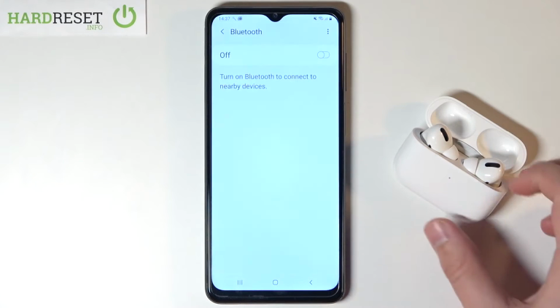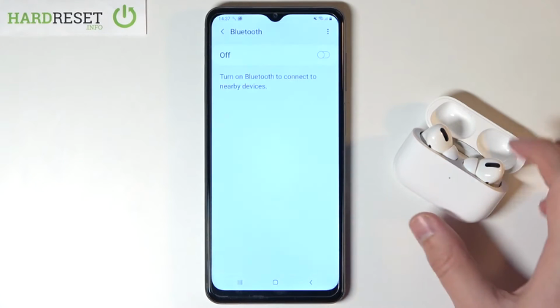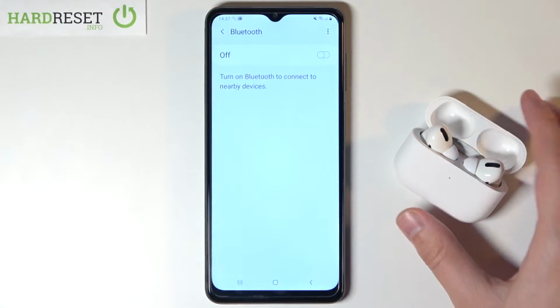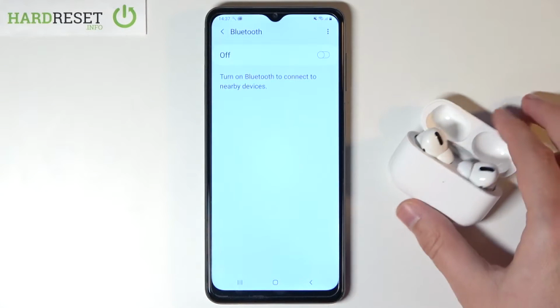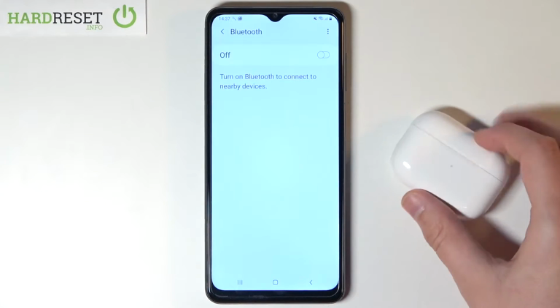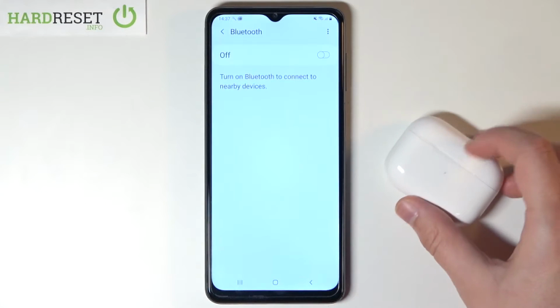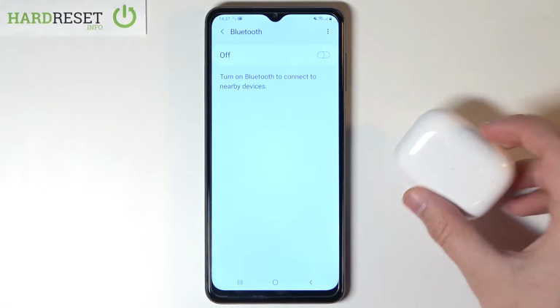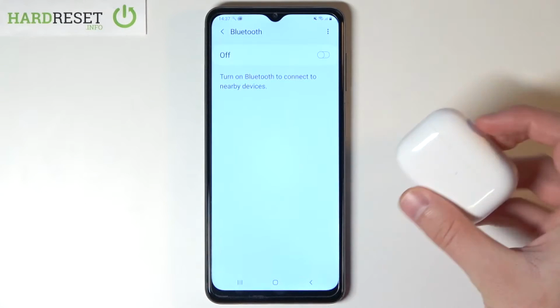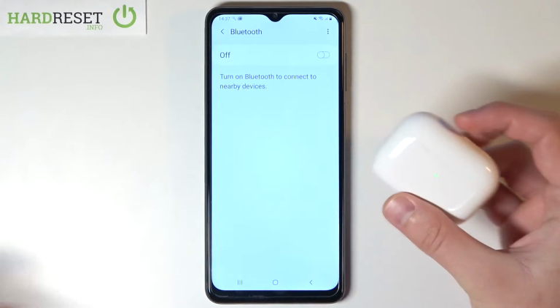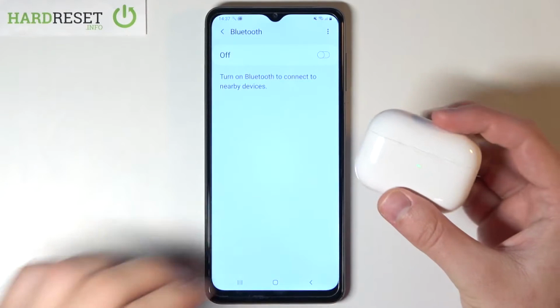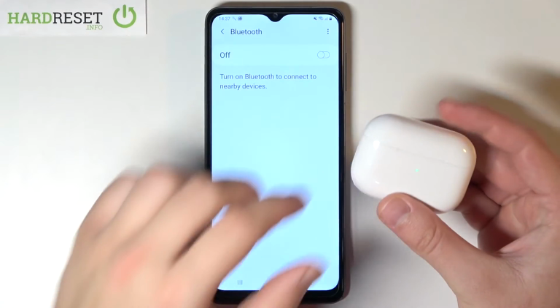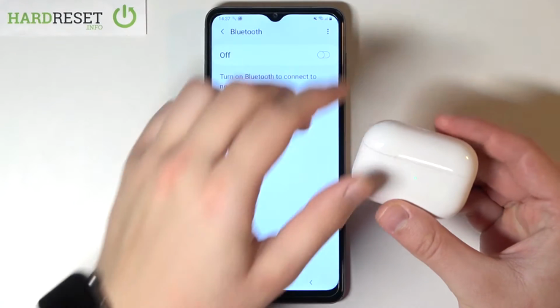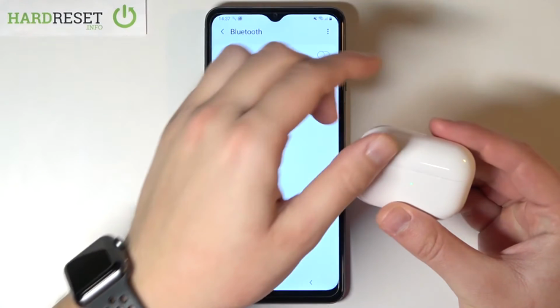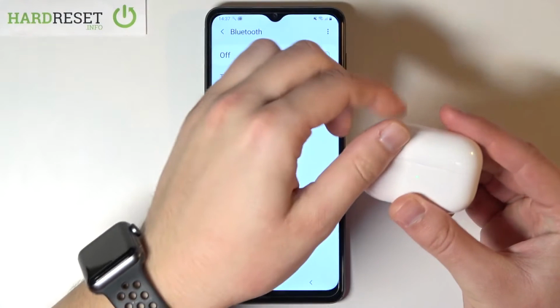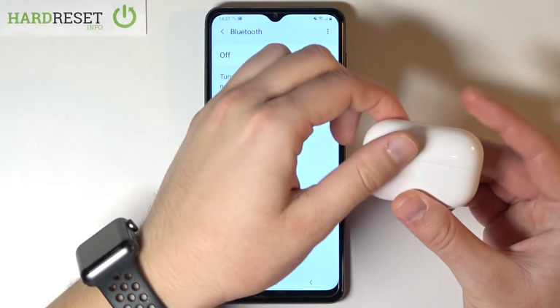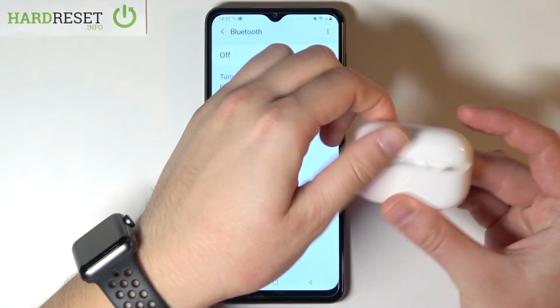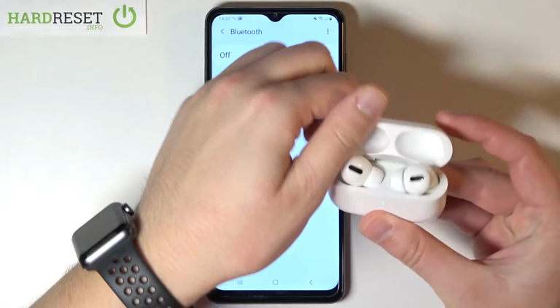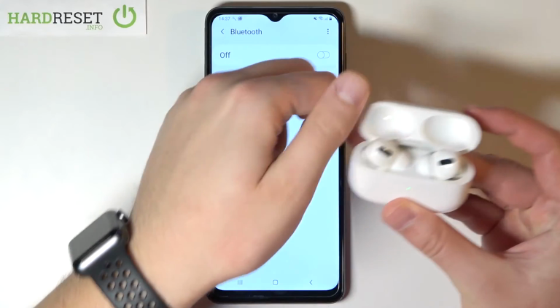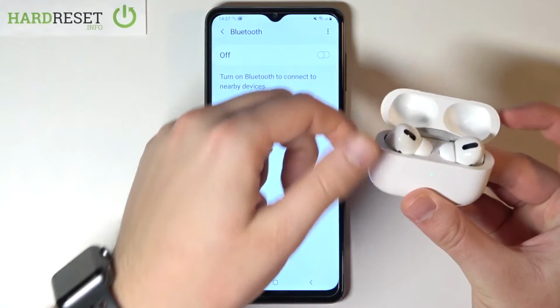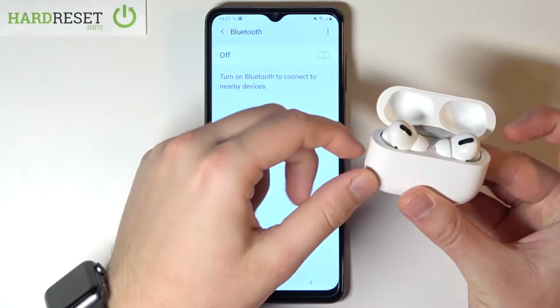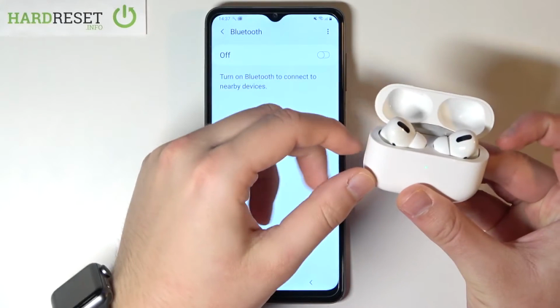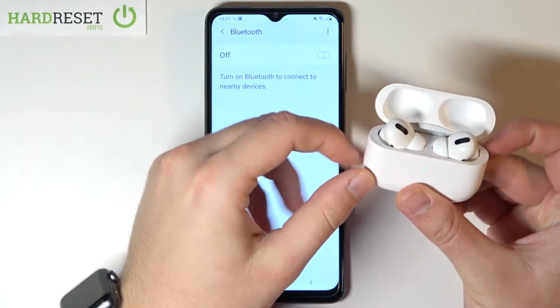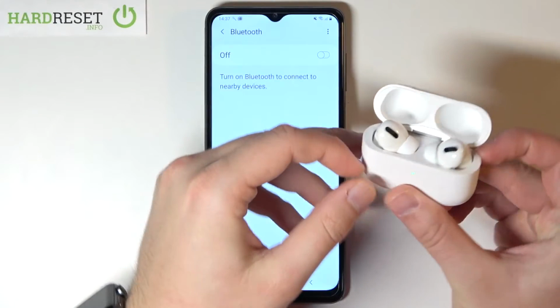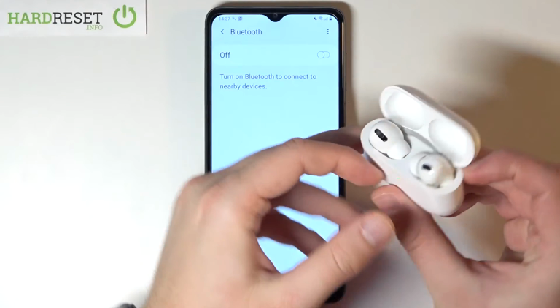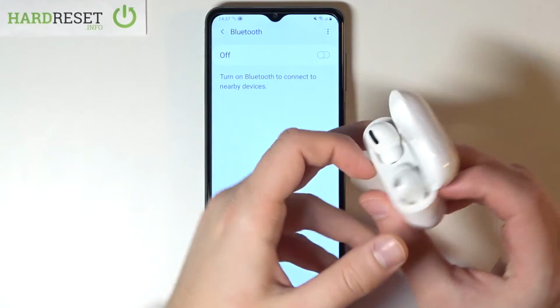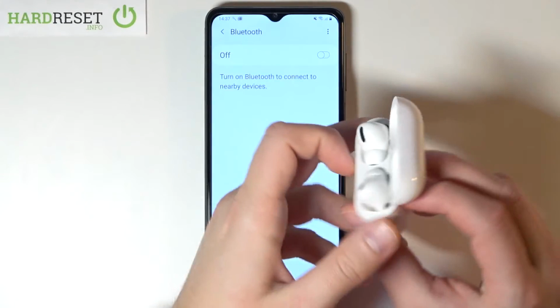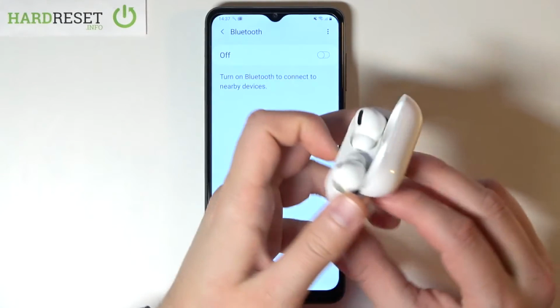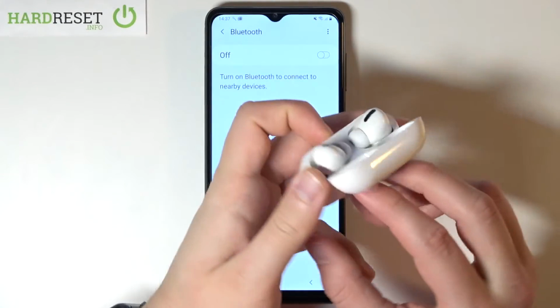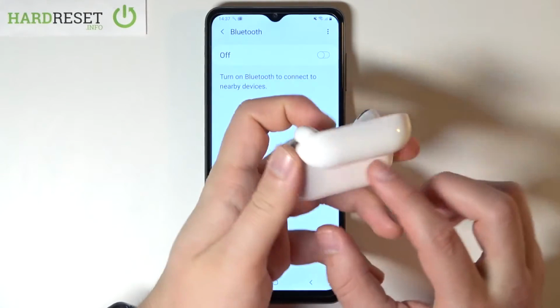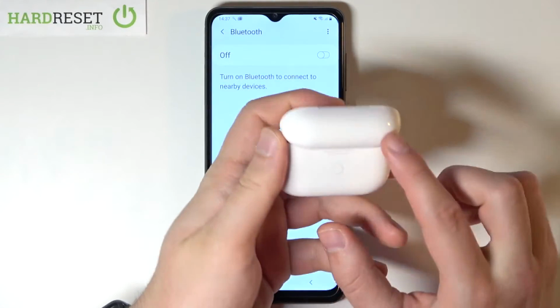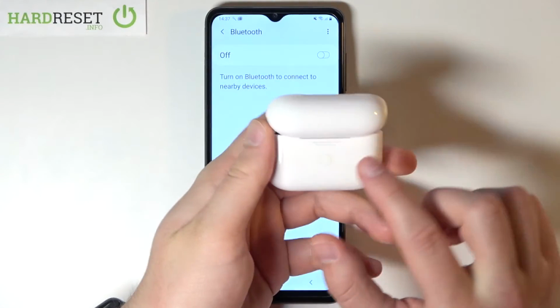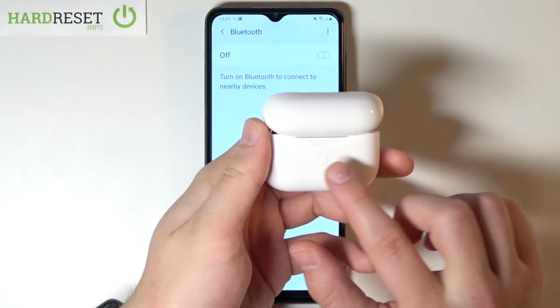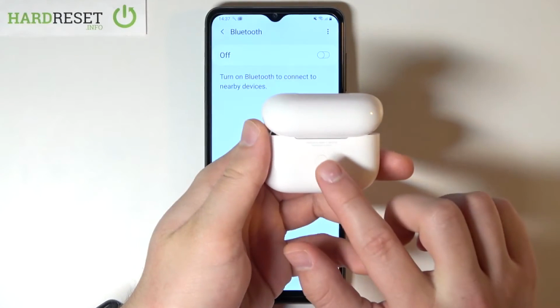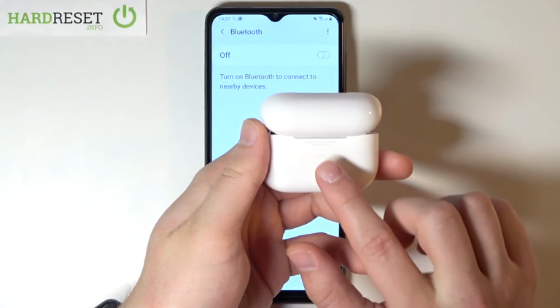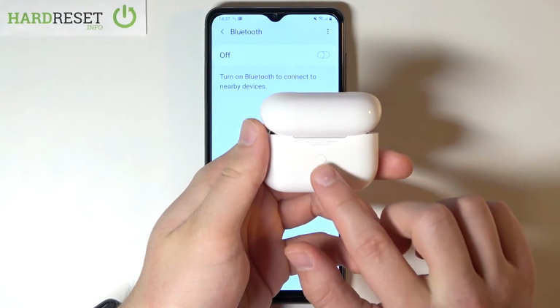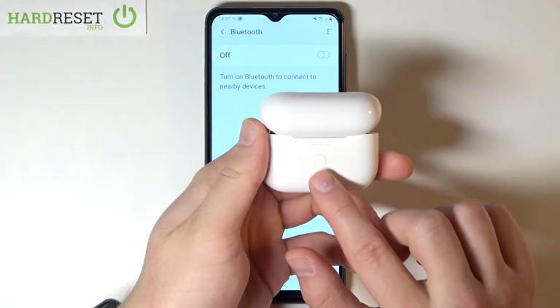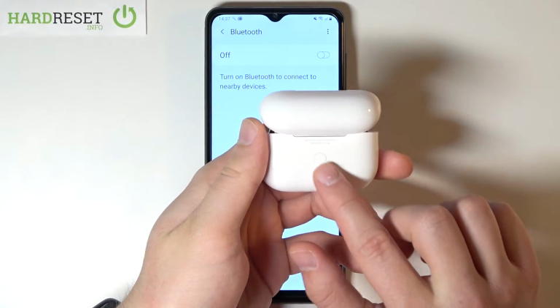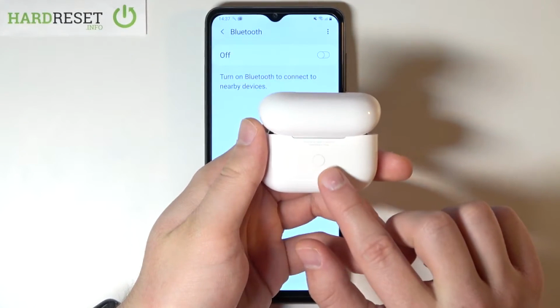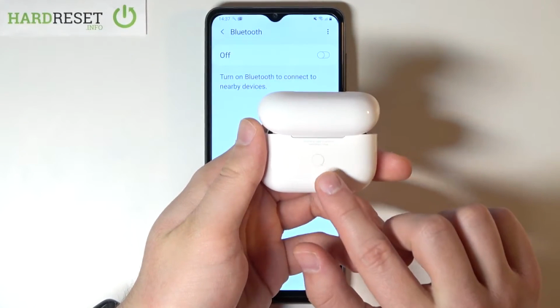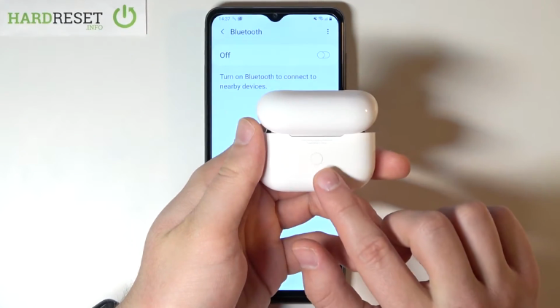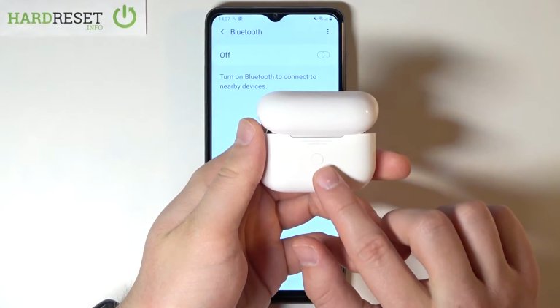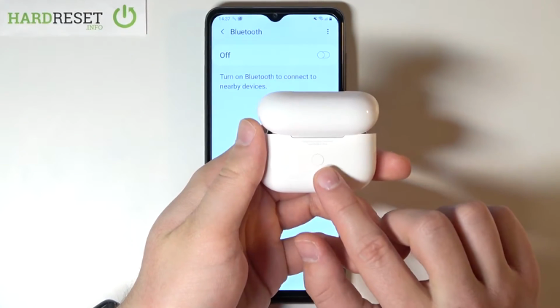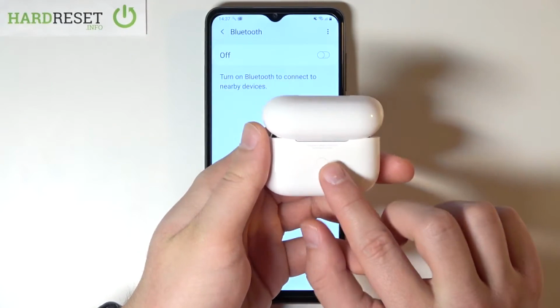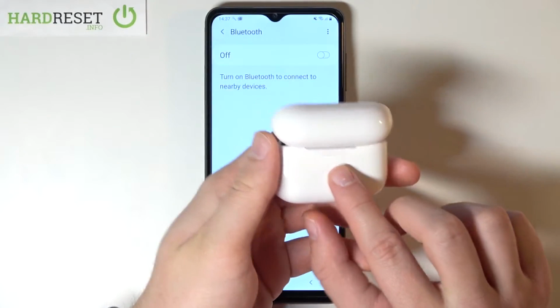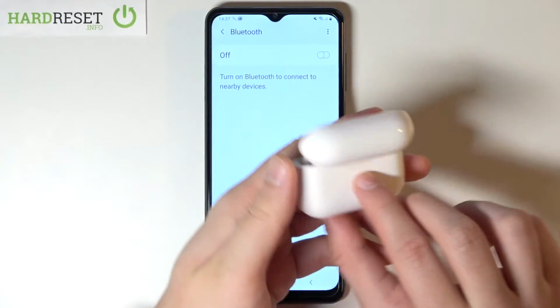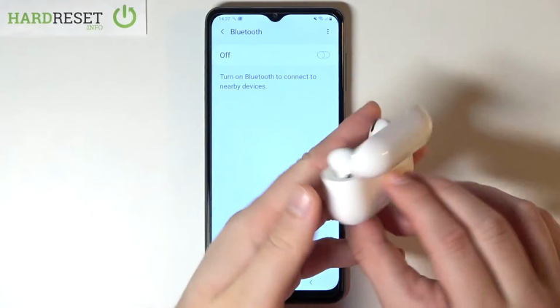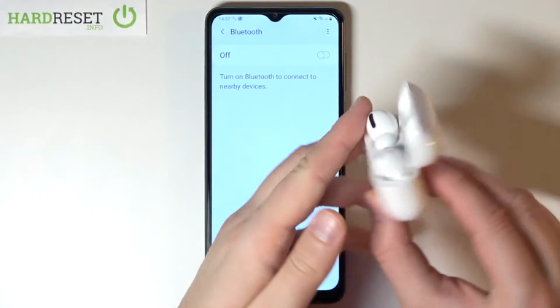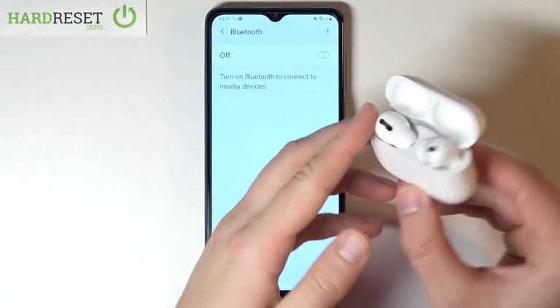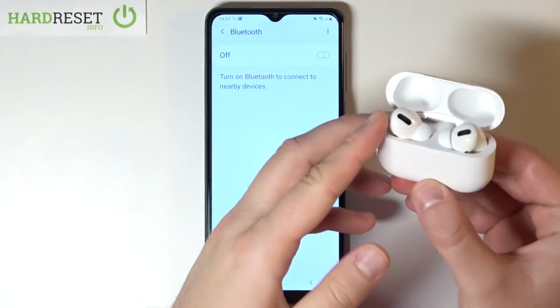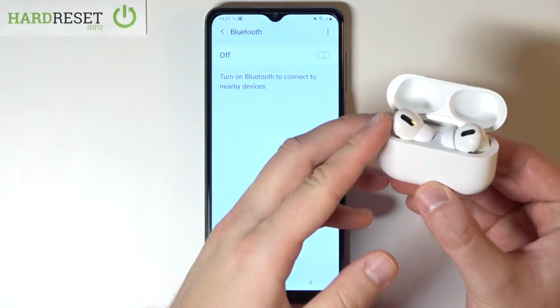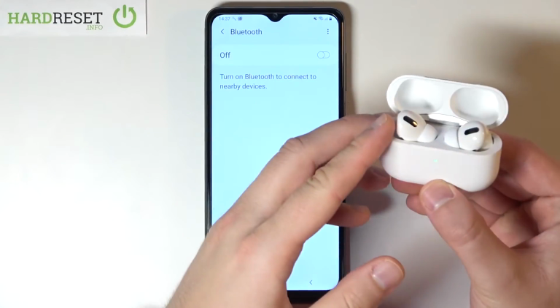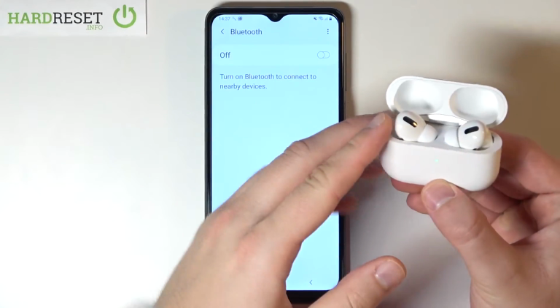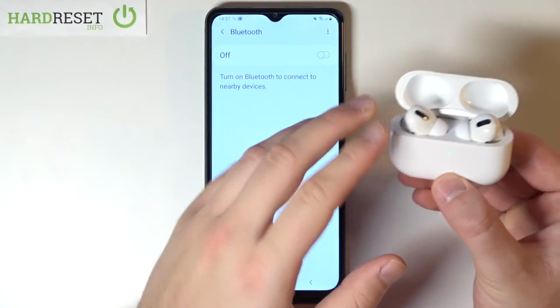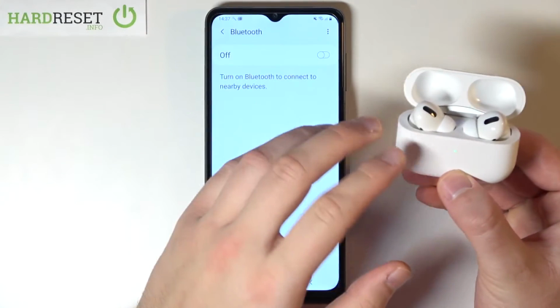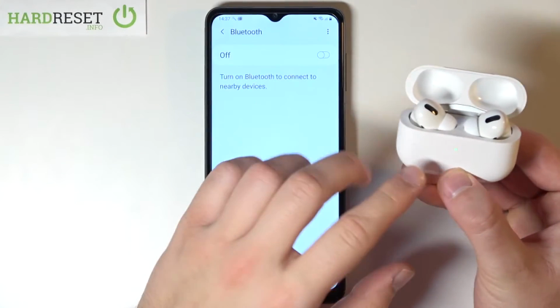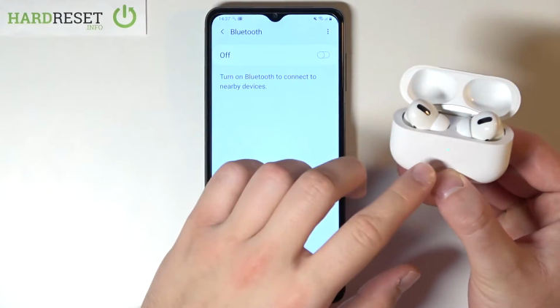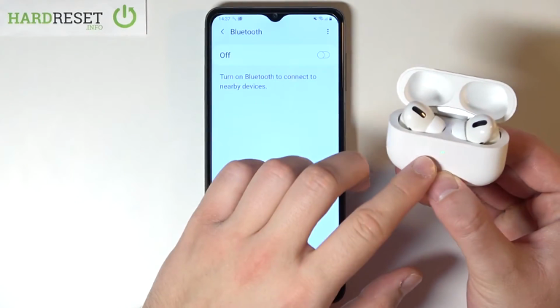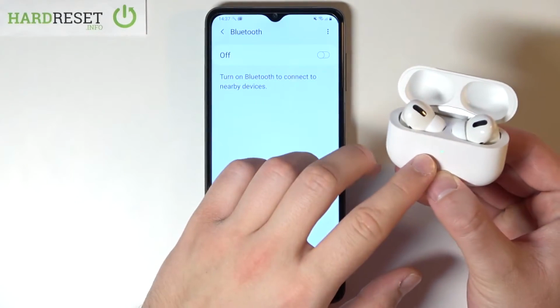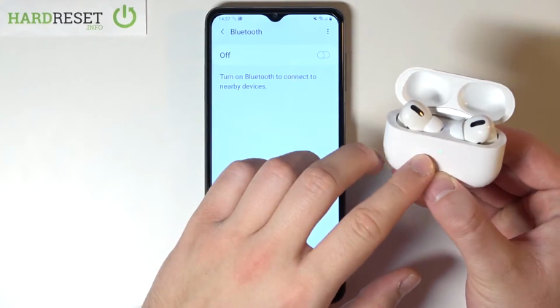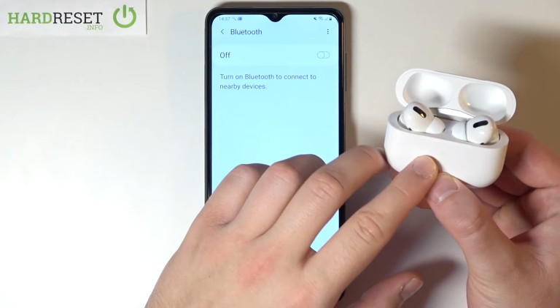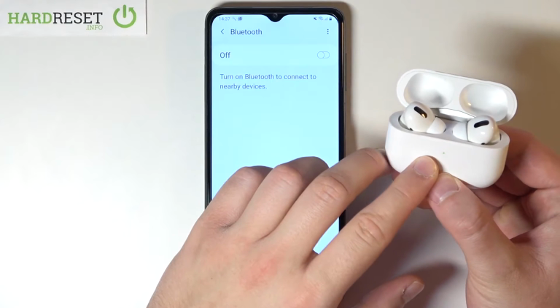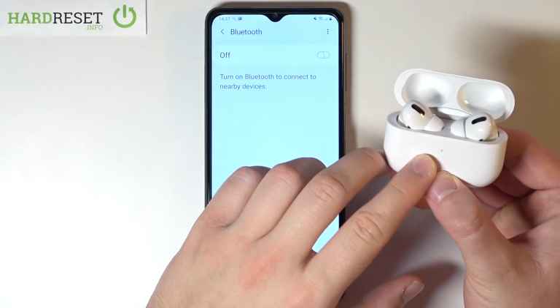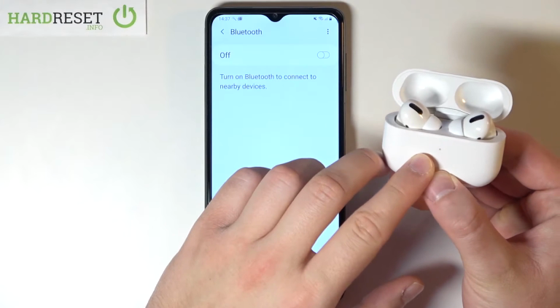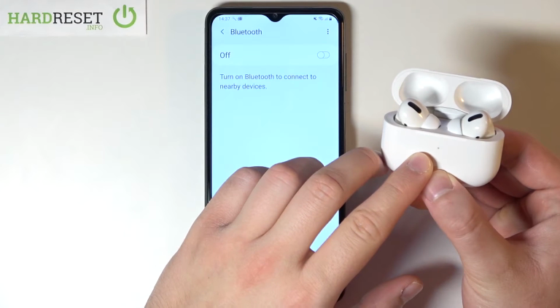Then close the case, open it, and tap and hold the button on the back of the charging case to move them into pairing mode.